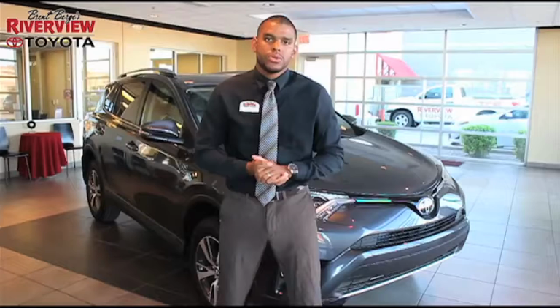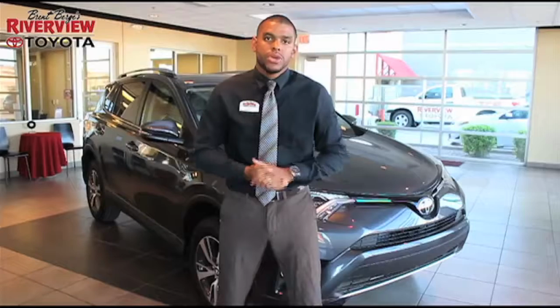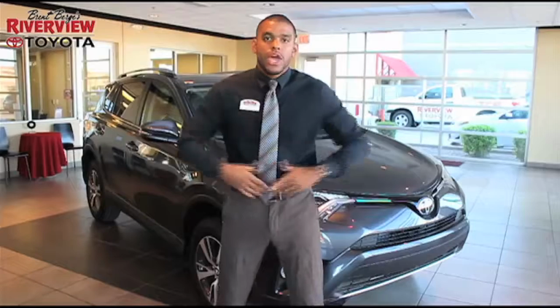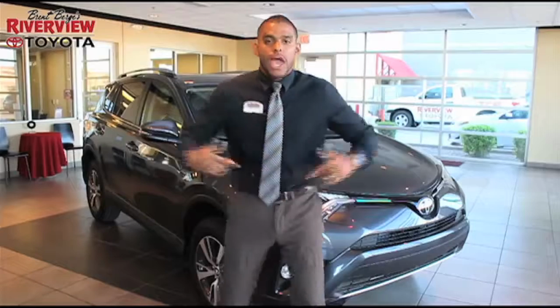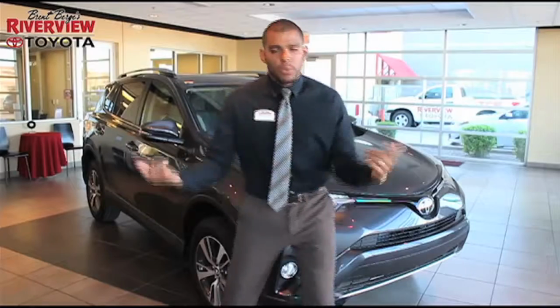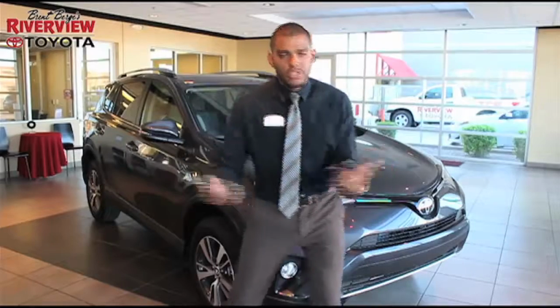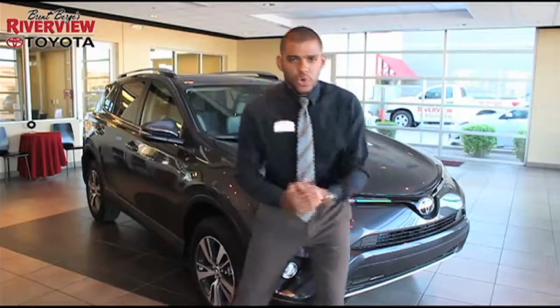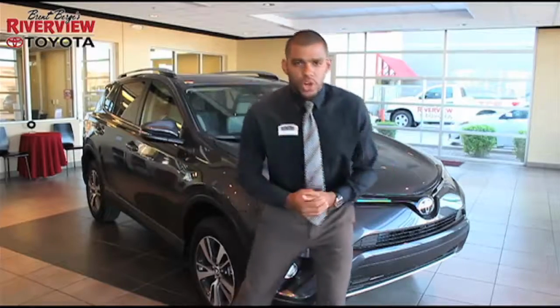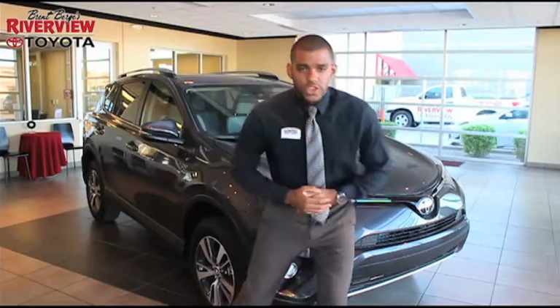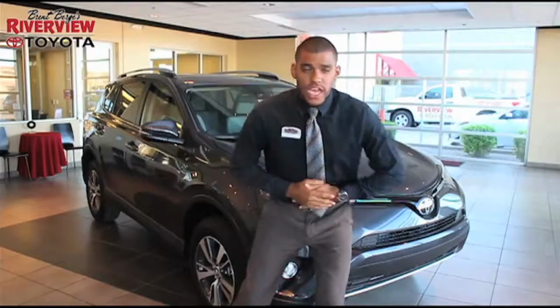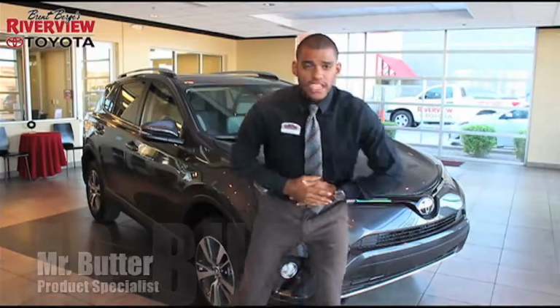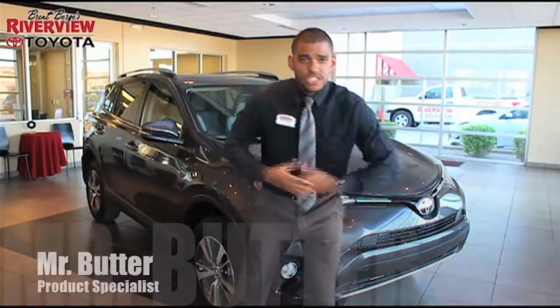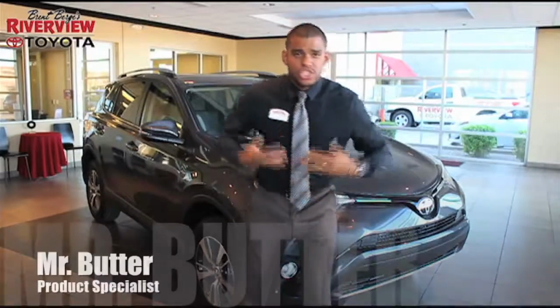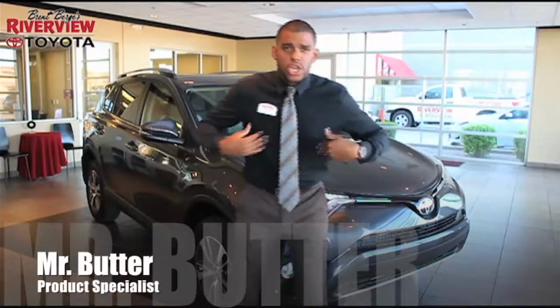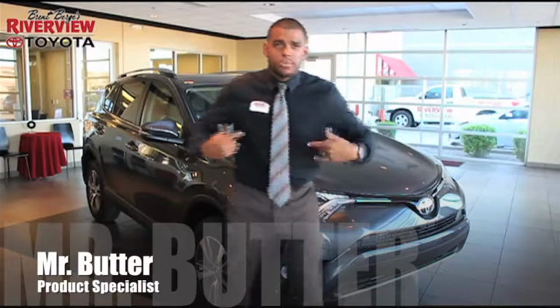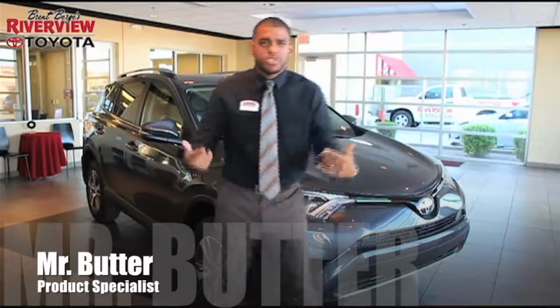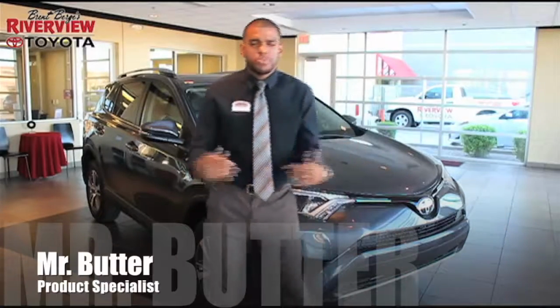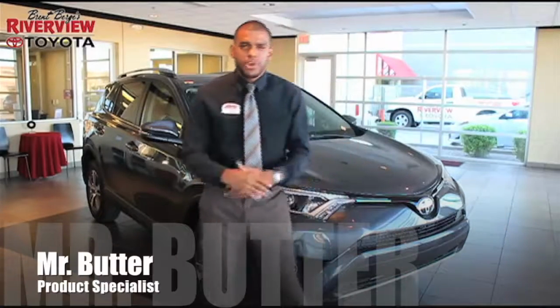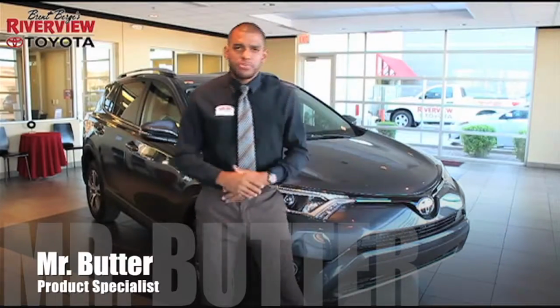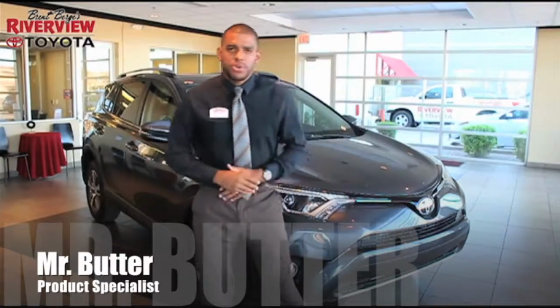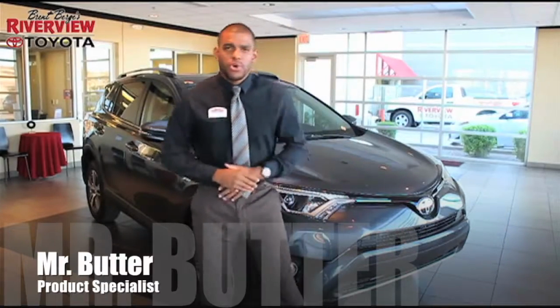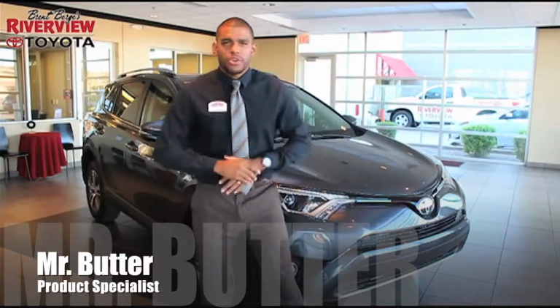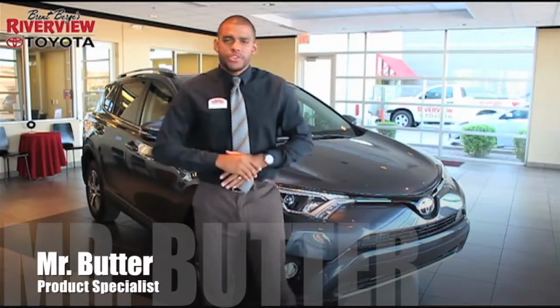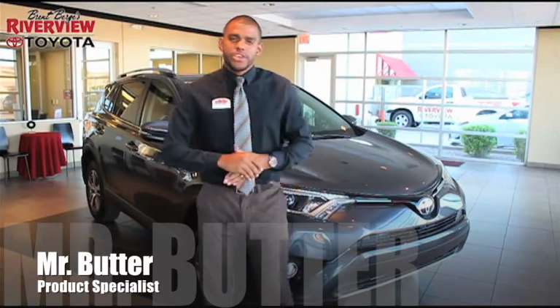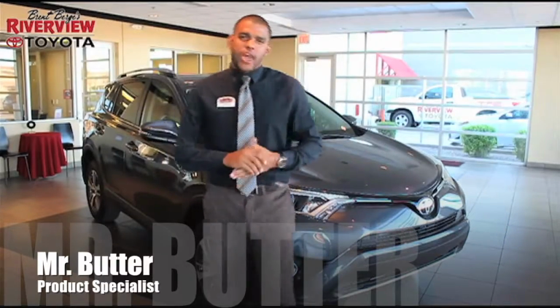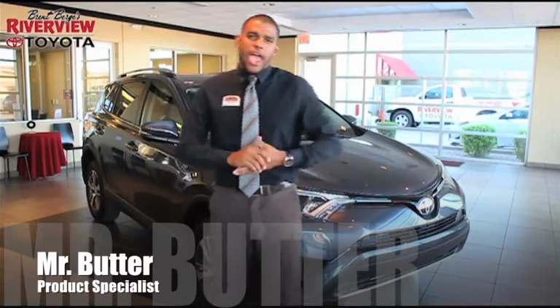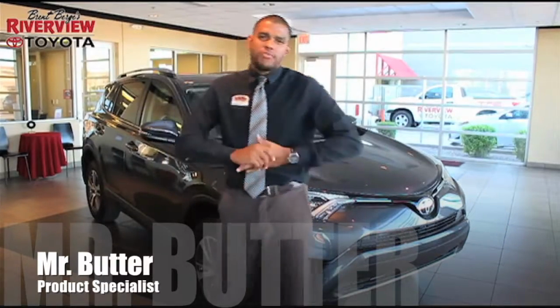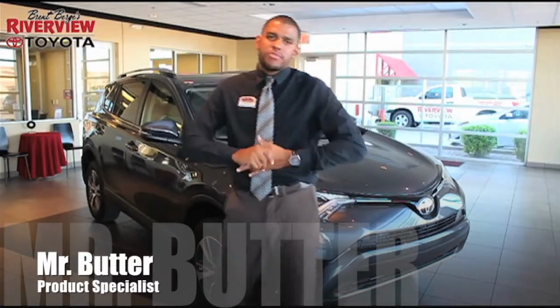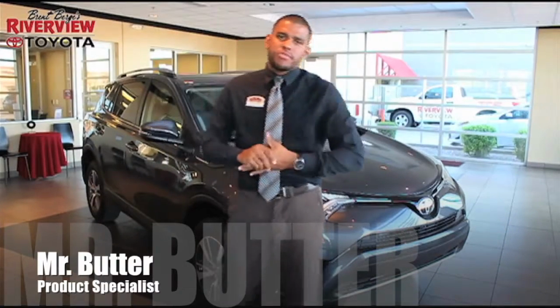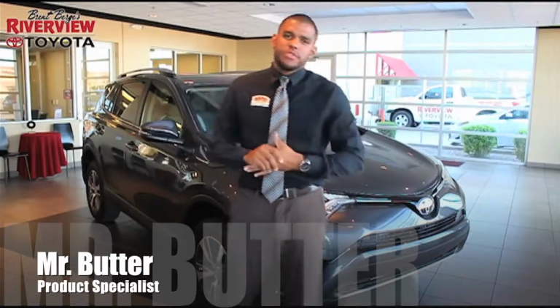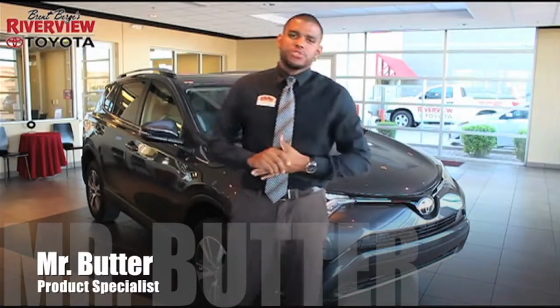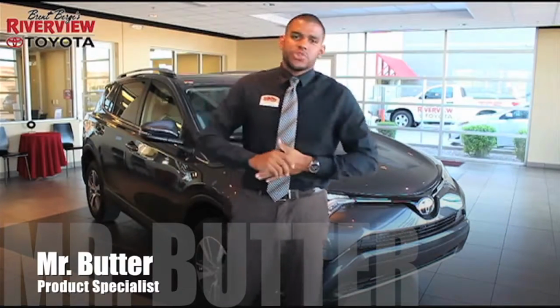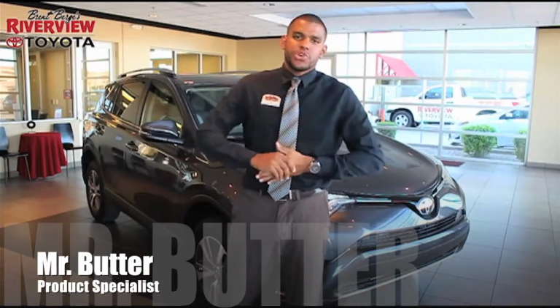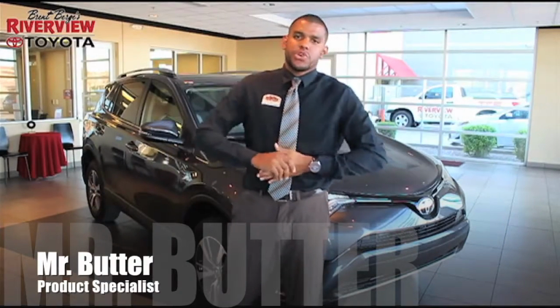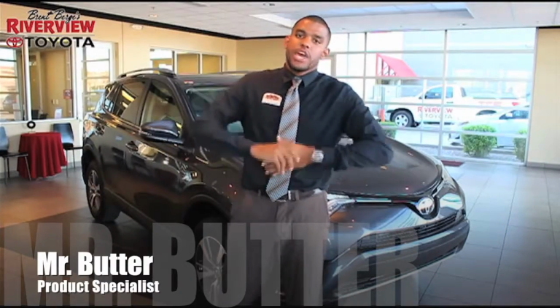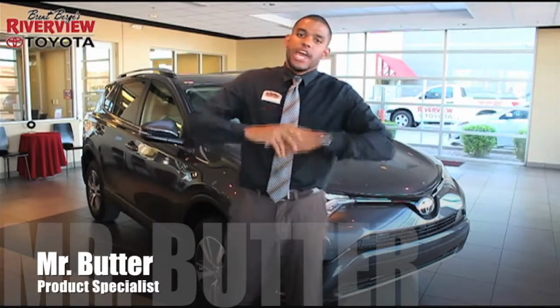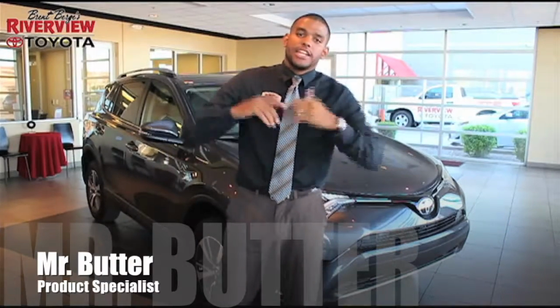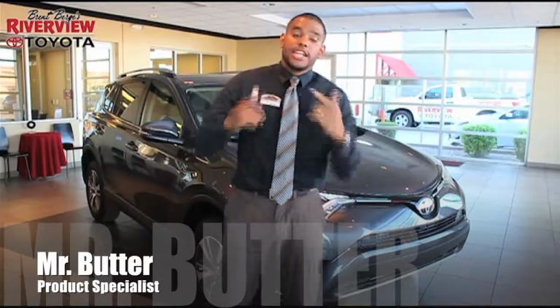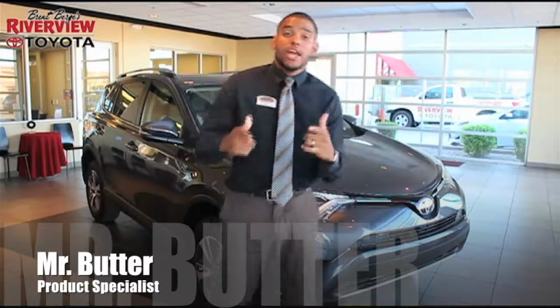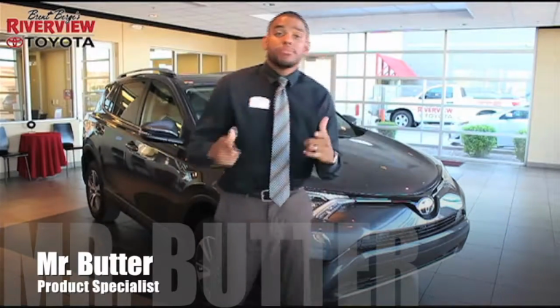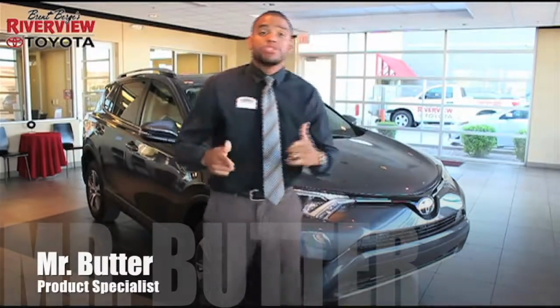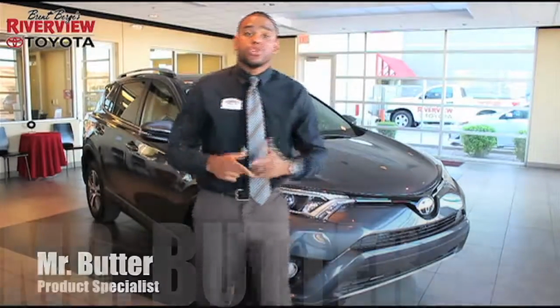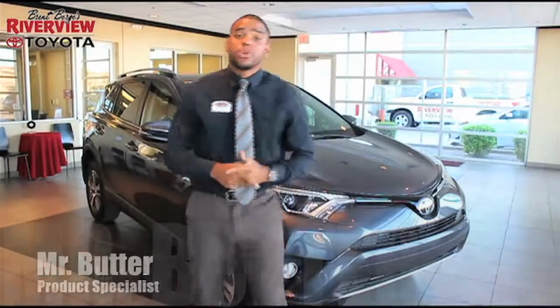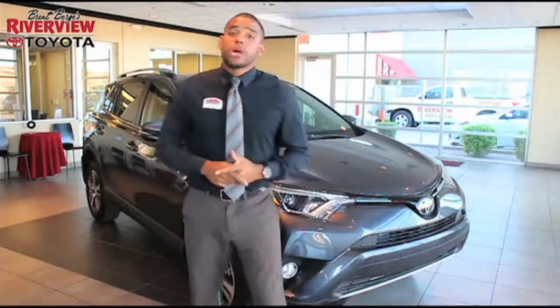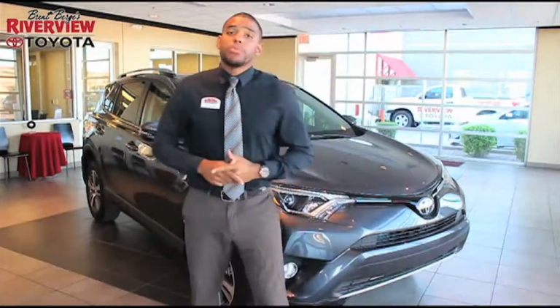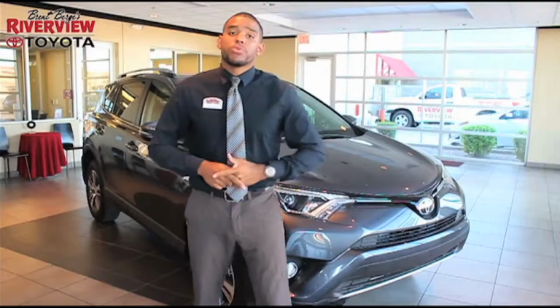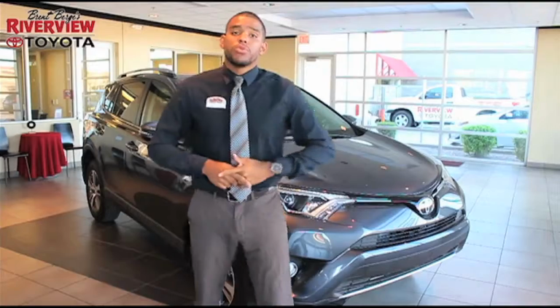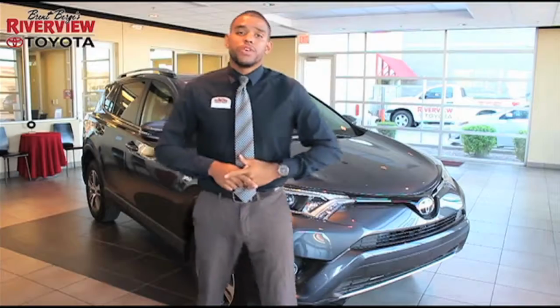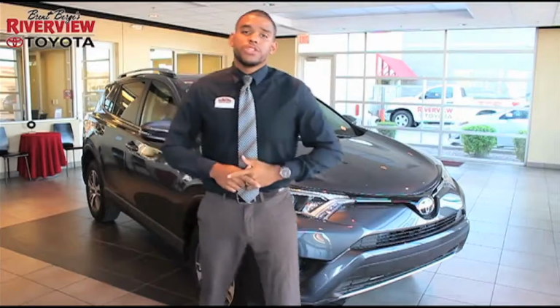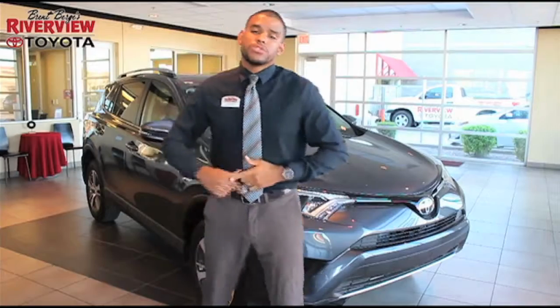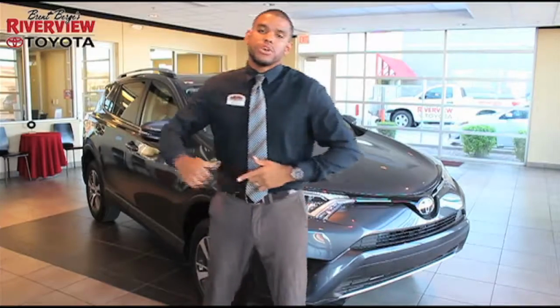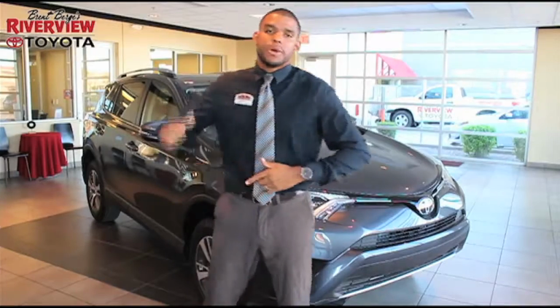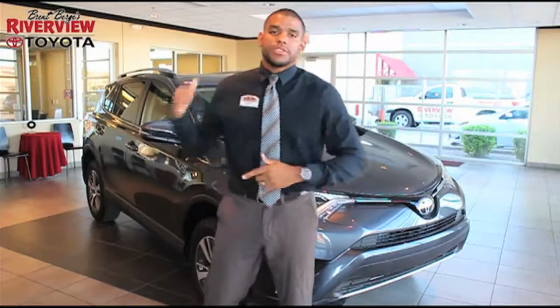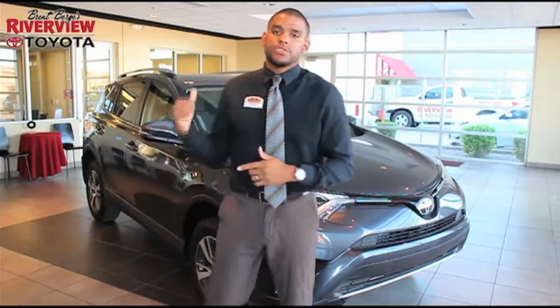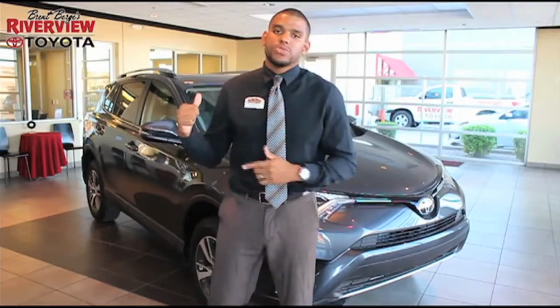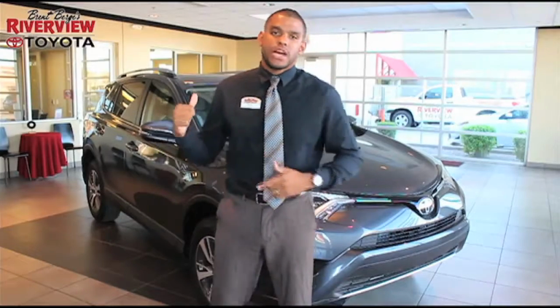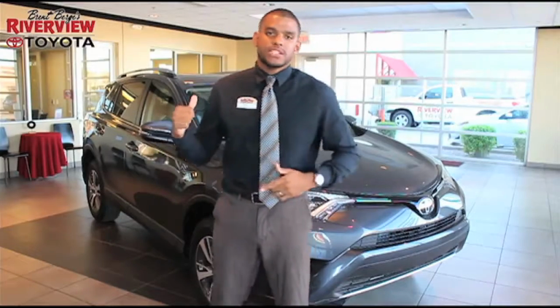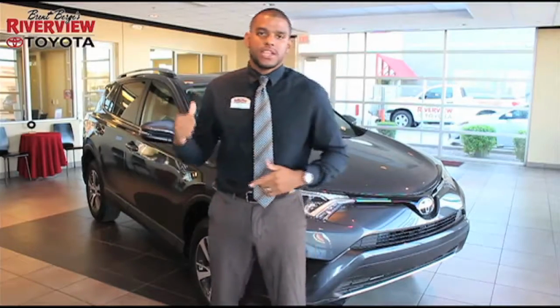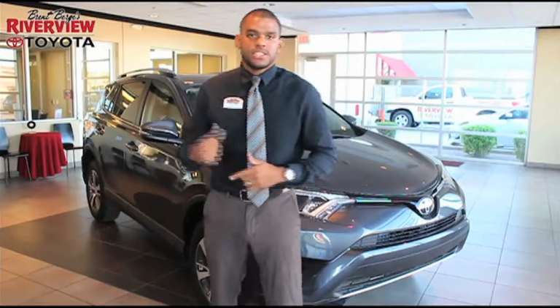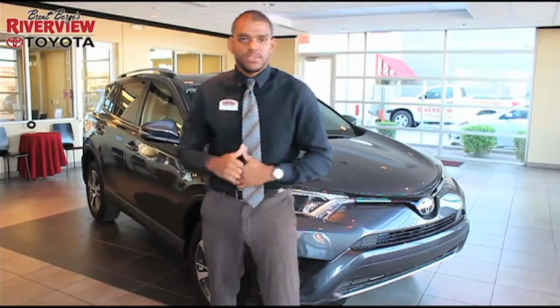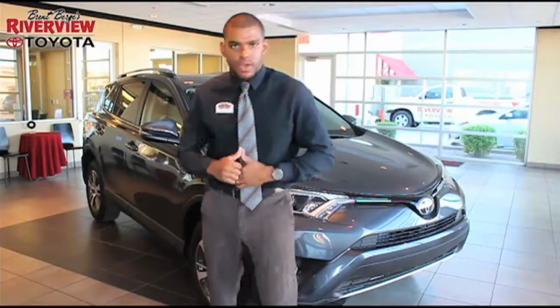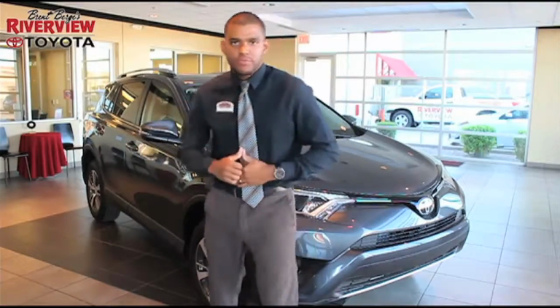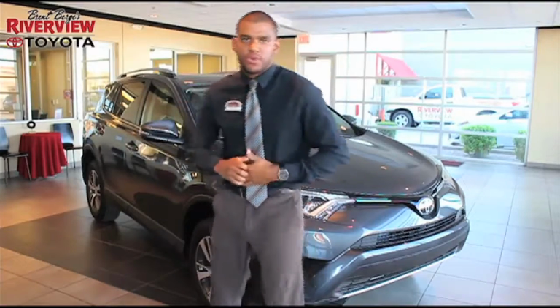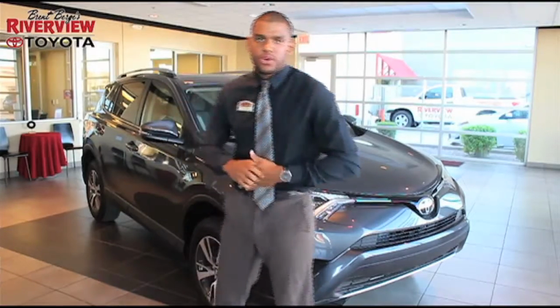Hey, what's going on you guys, it's Chey, Mr. Butter McCoy over here at Riverview Toyota, and today I'm going to show you a couple of cool features about the 2018 RAV4.